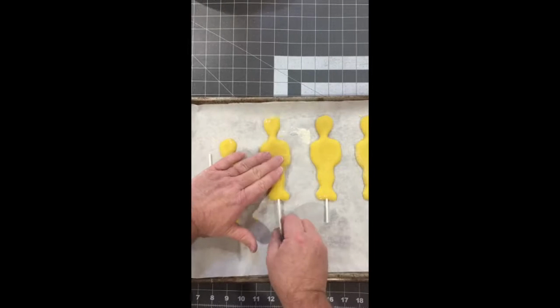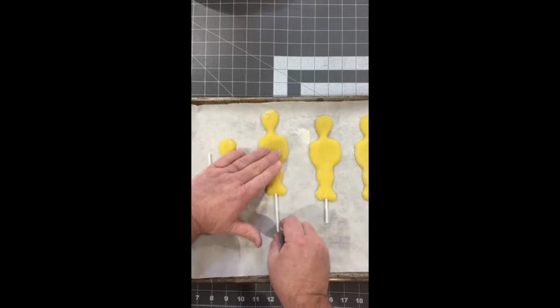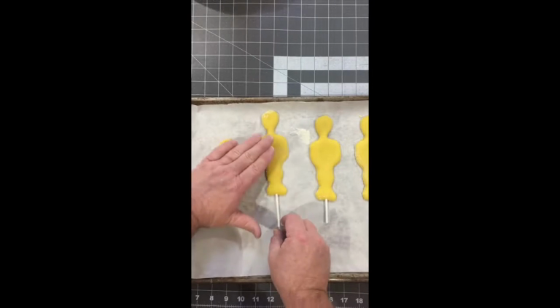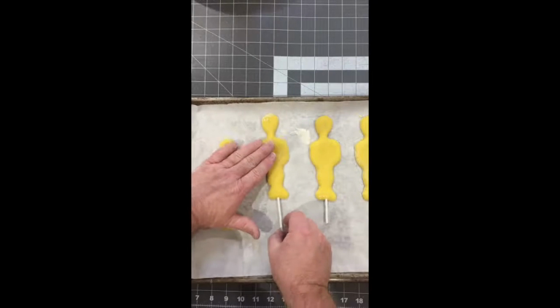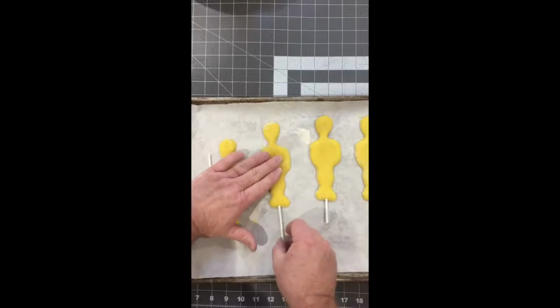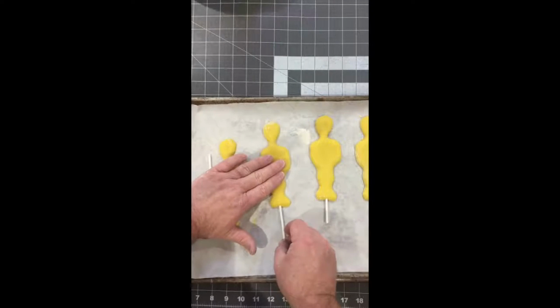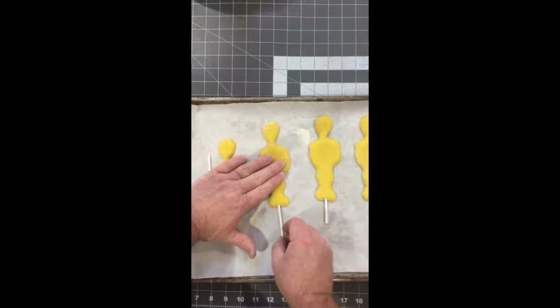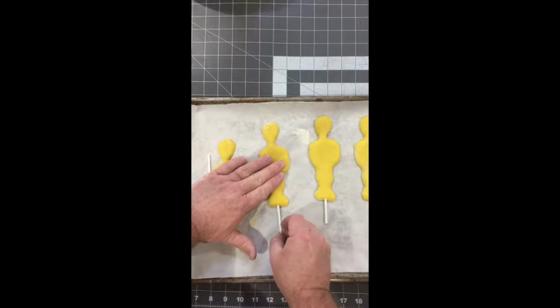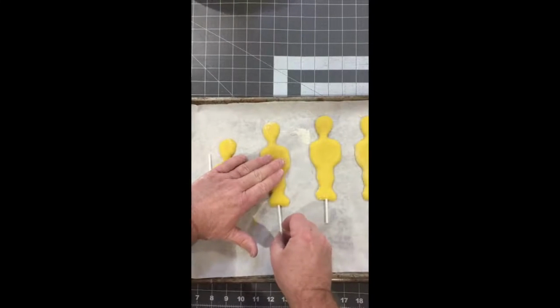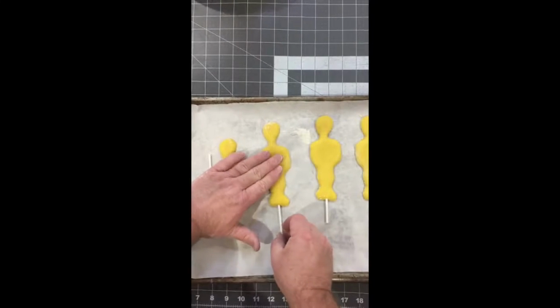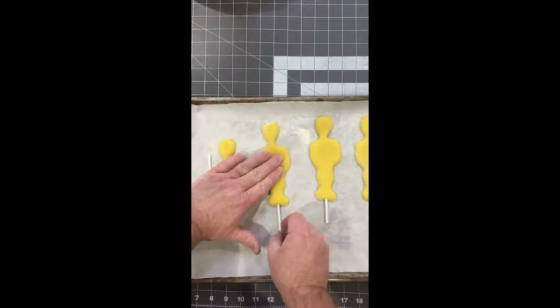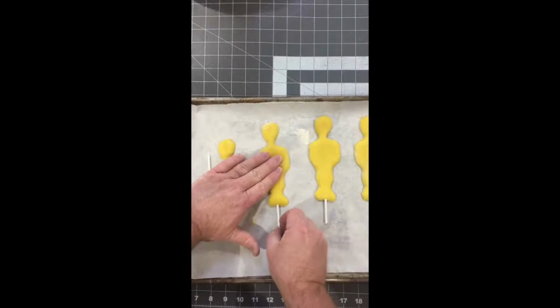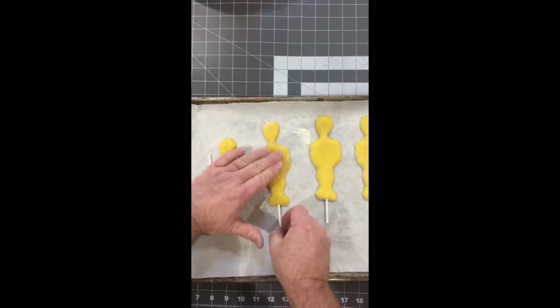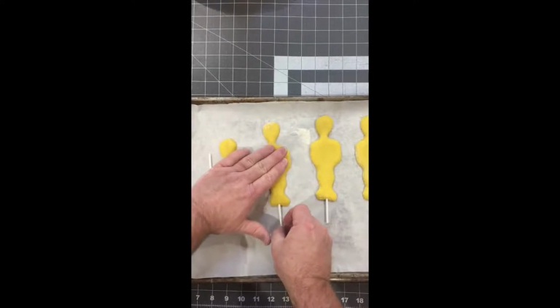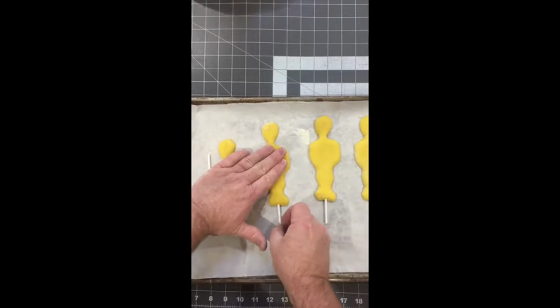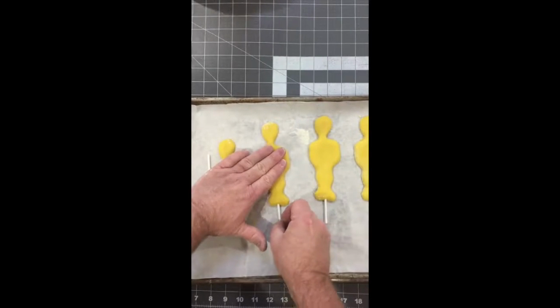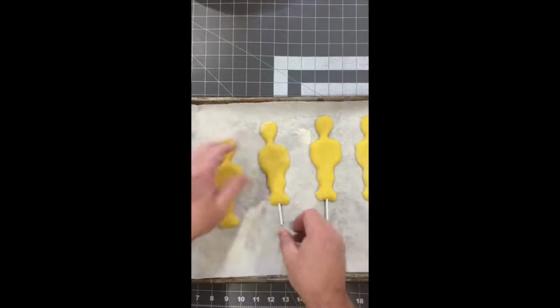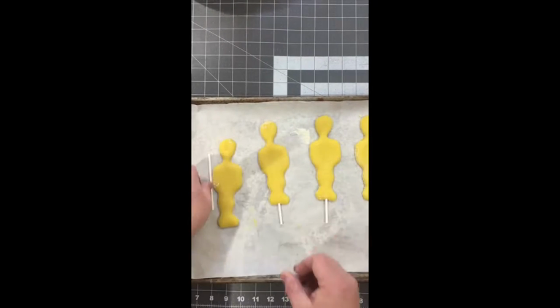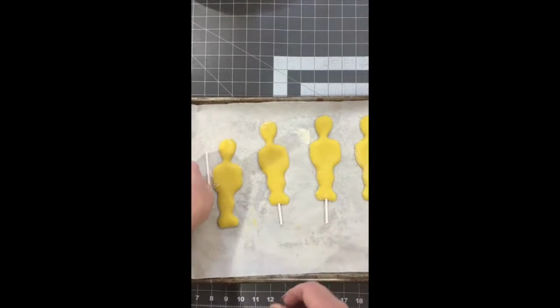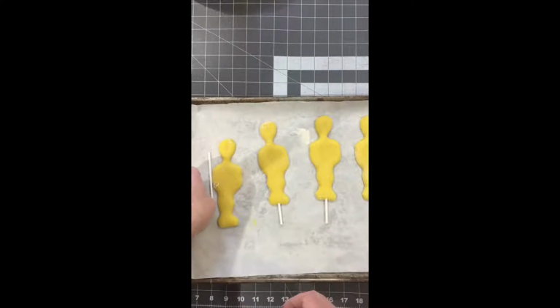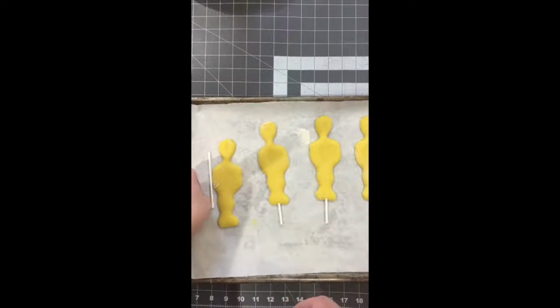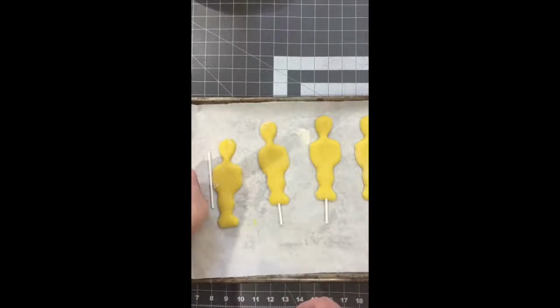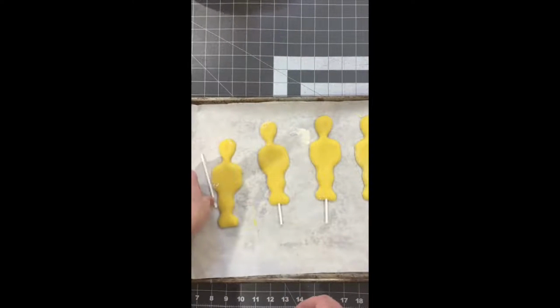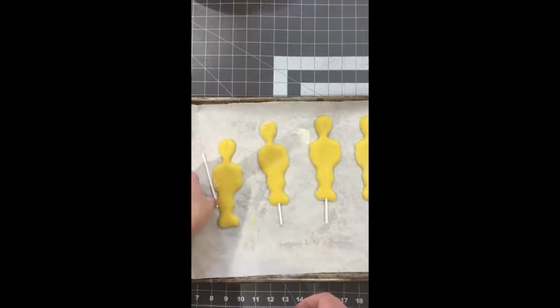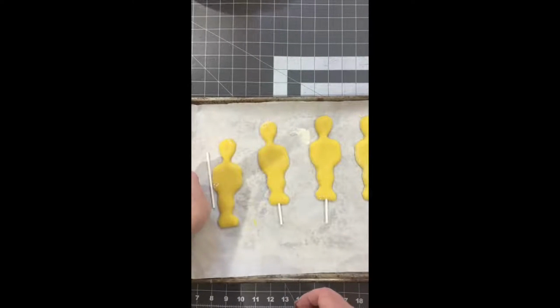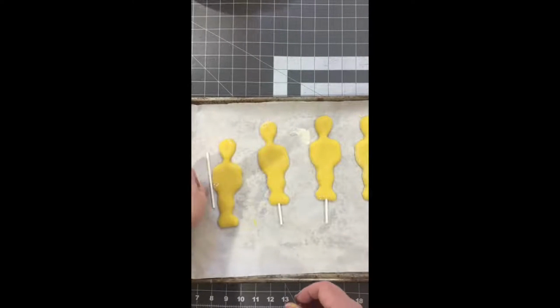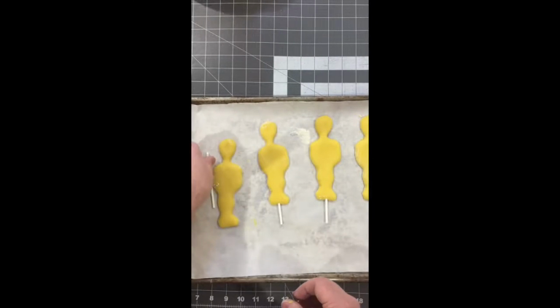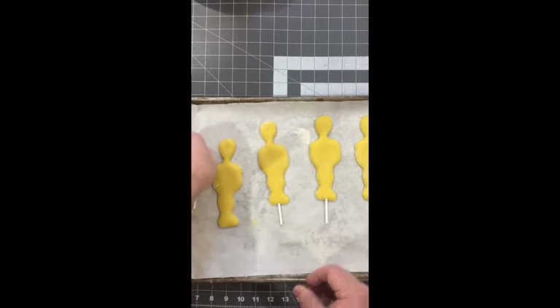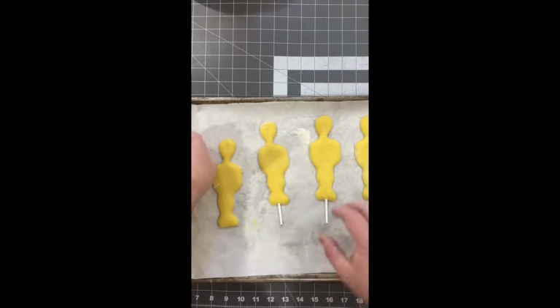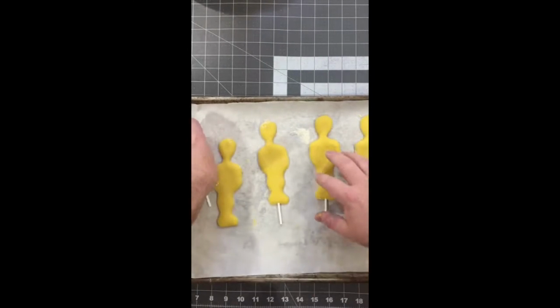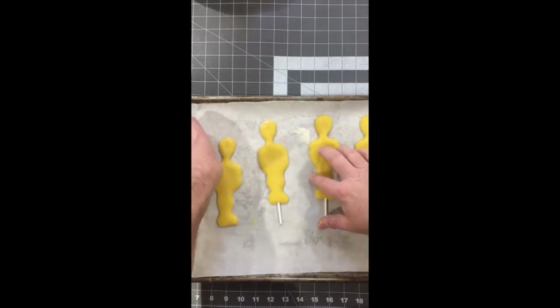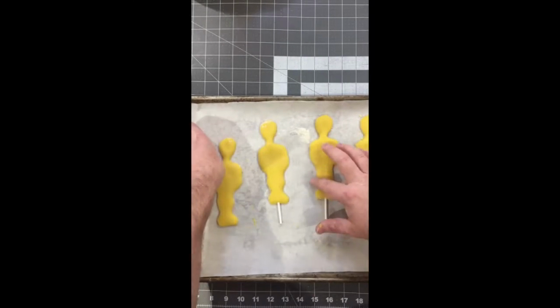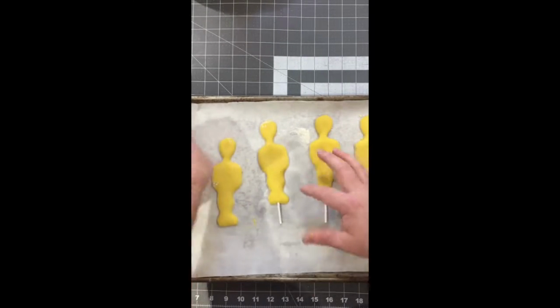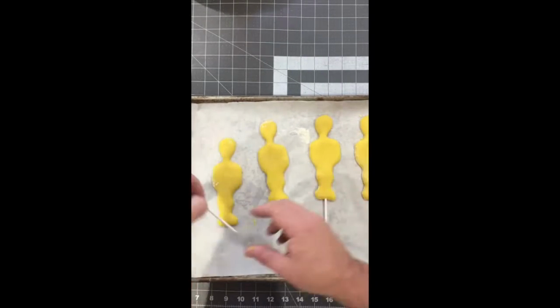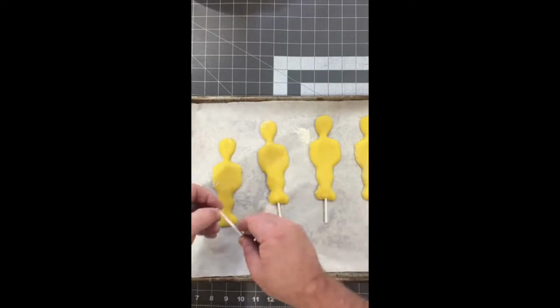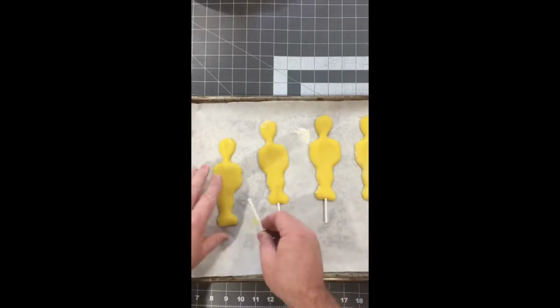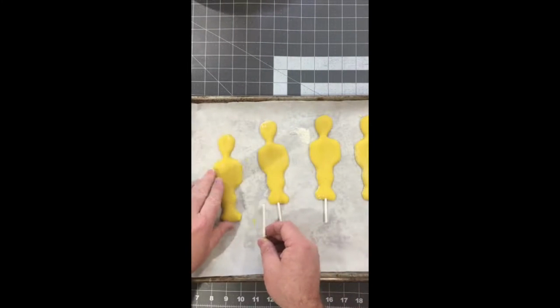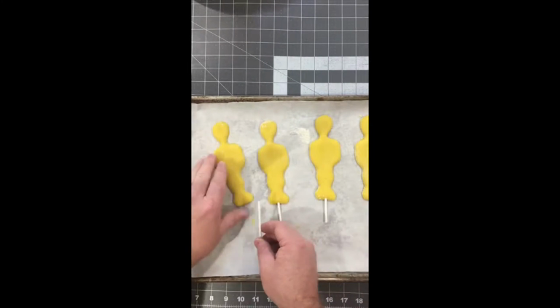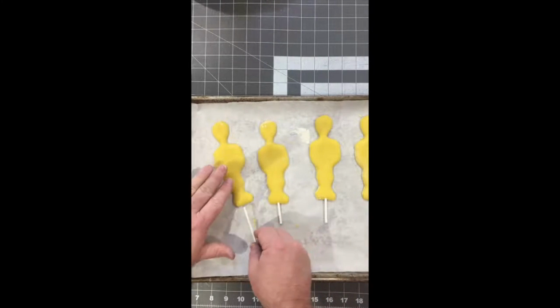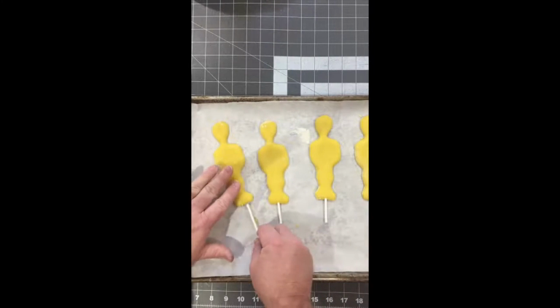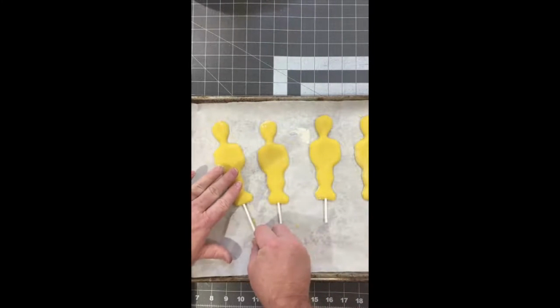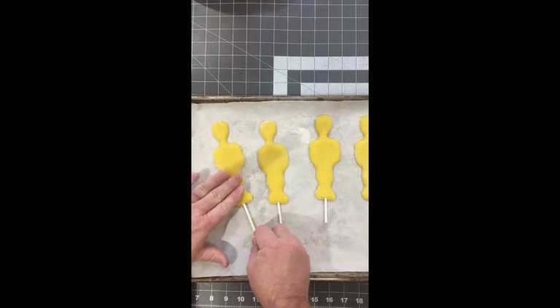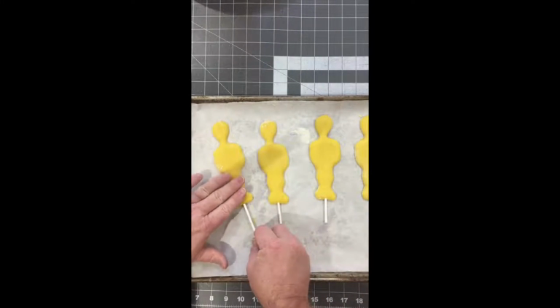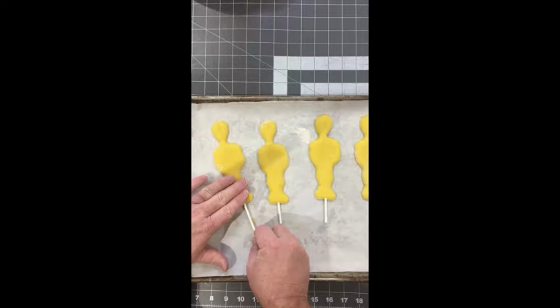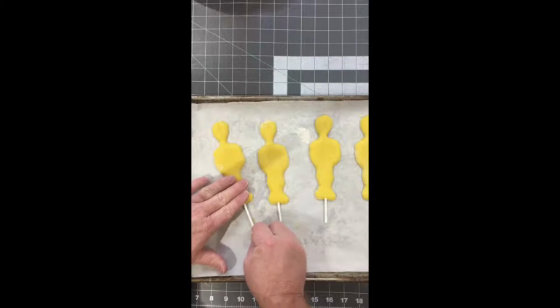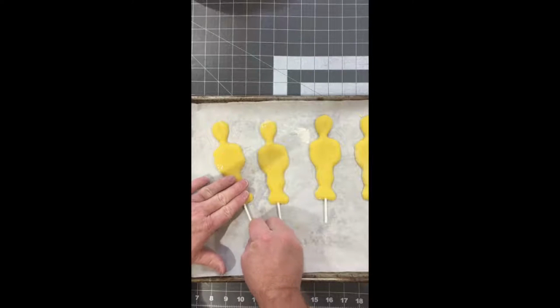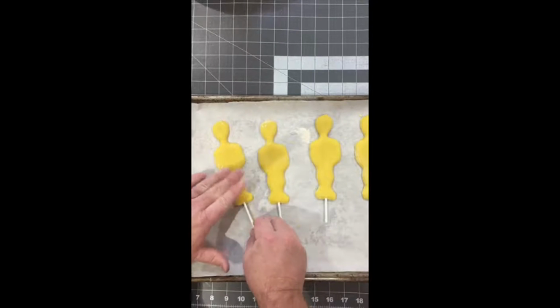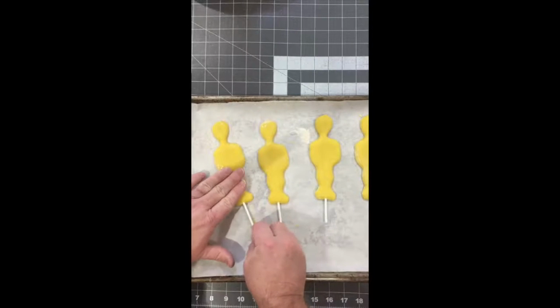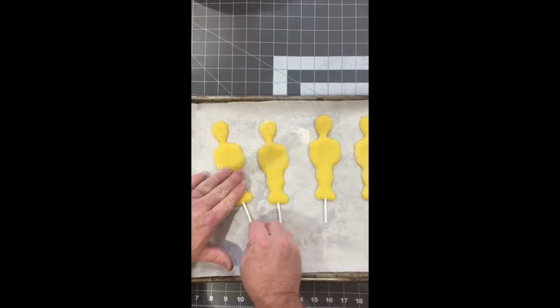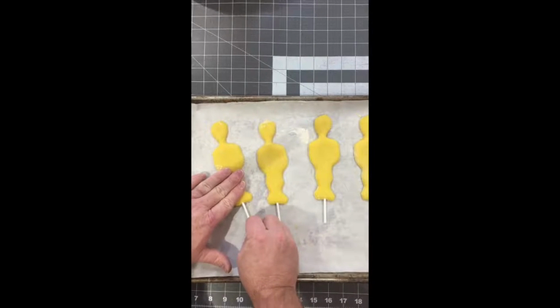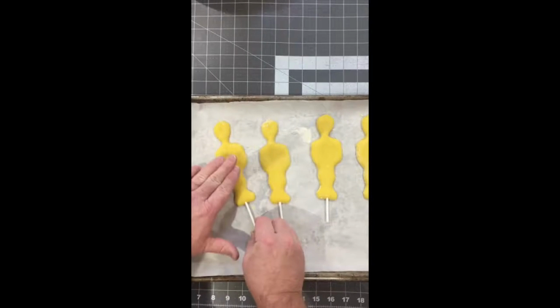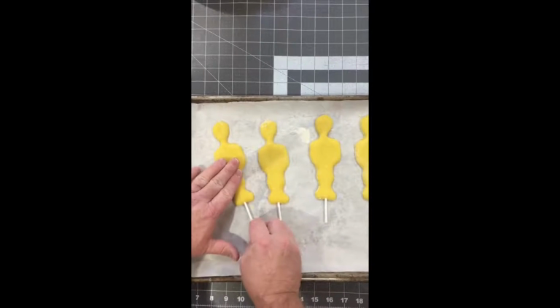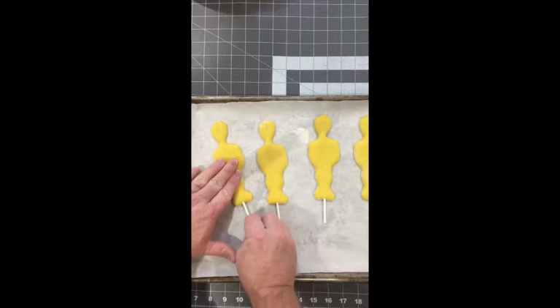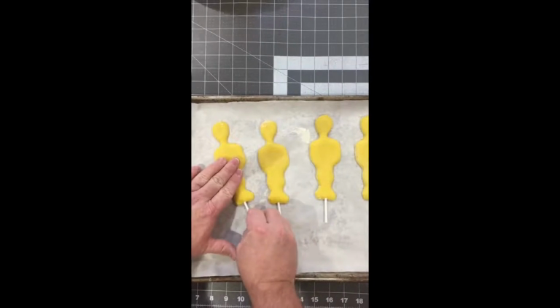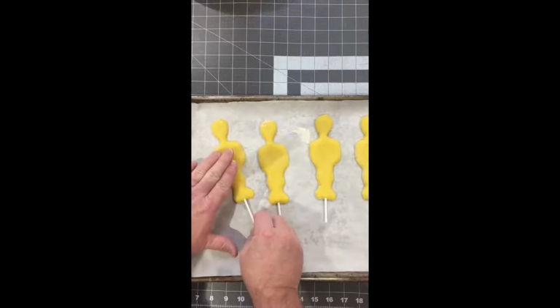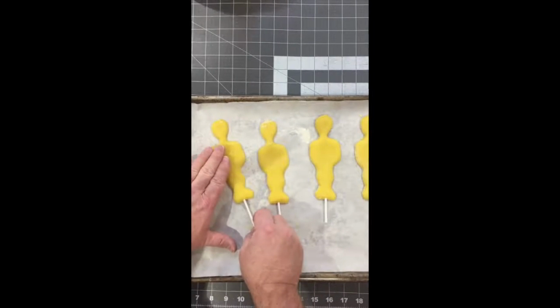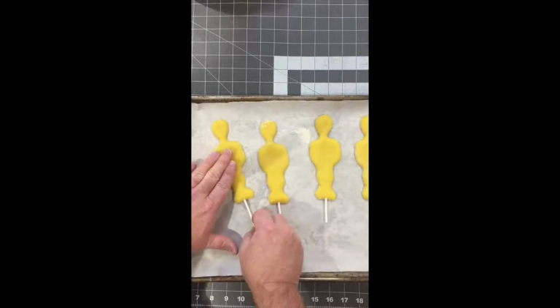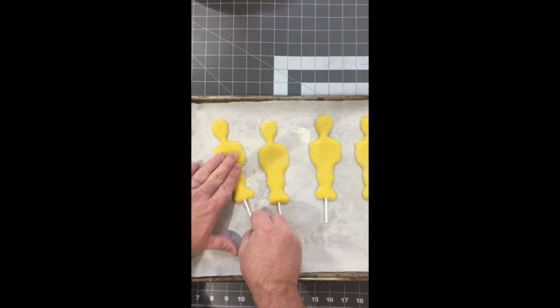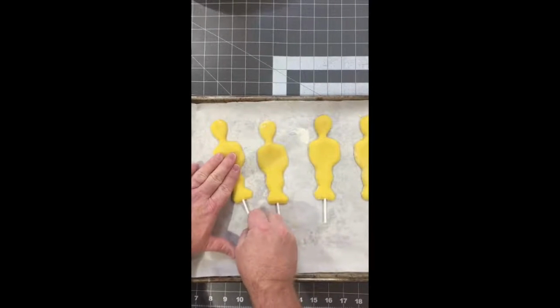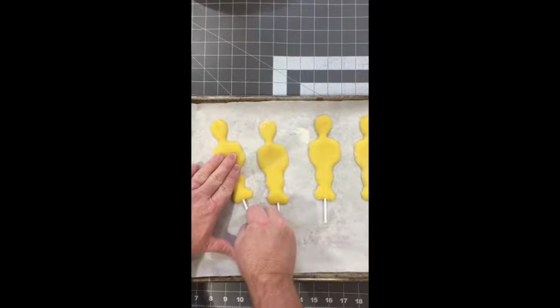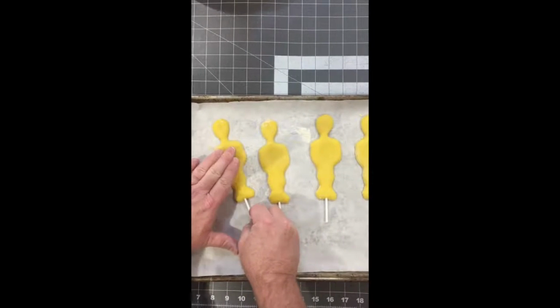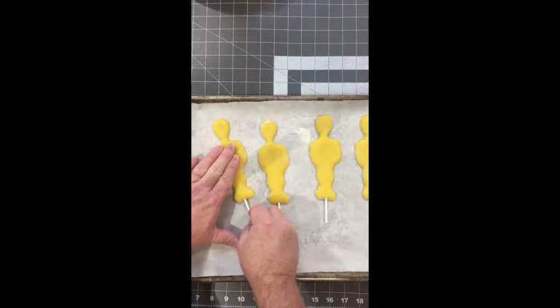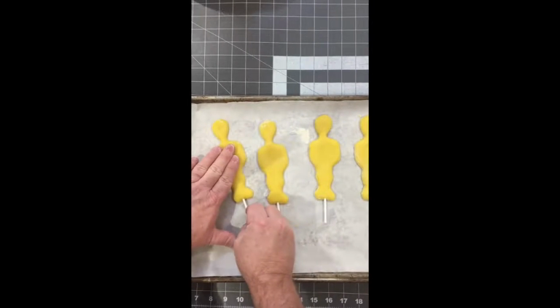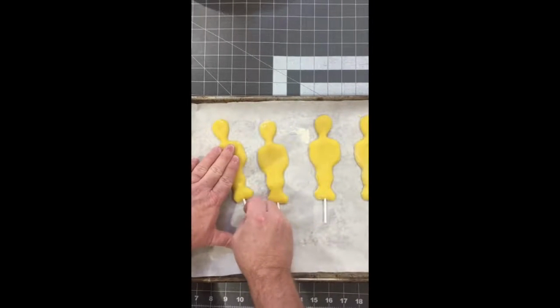It doesn't poke out the bottom and it doesn't poke out the top. Then you can just bake them off like regular.